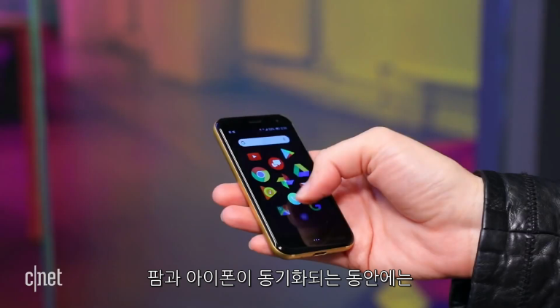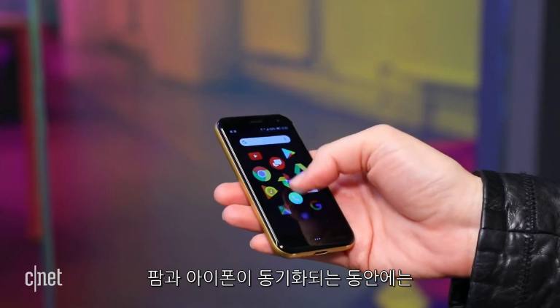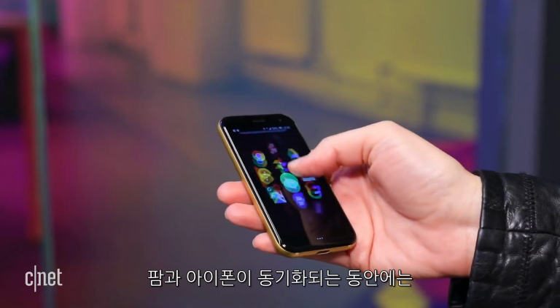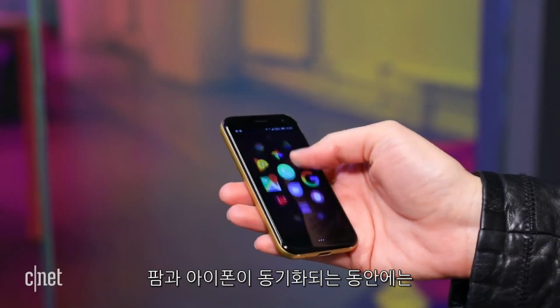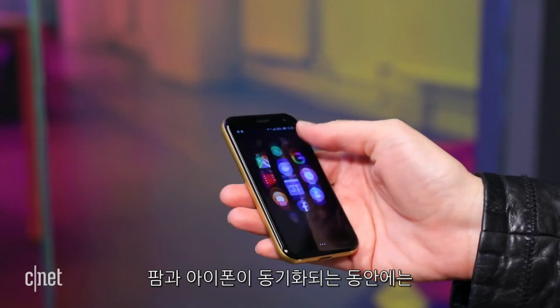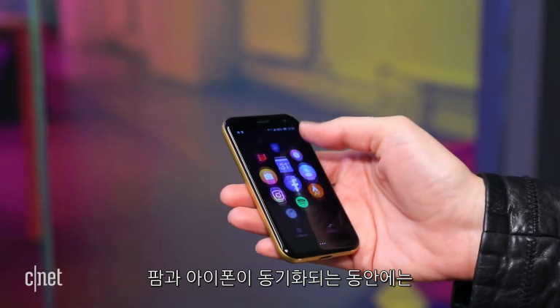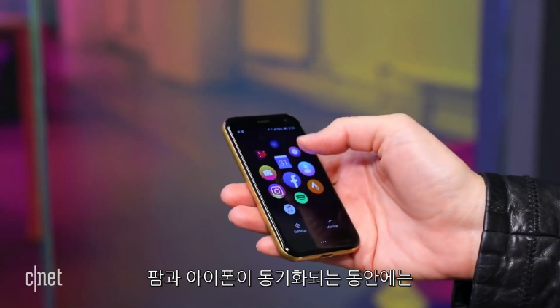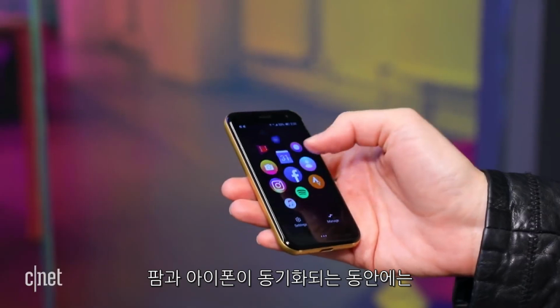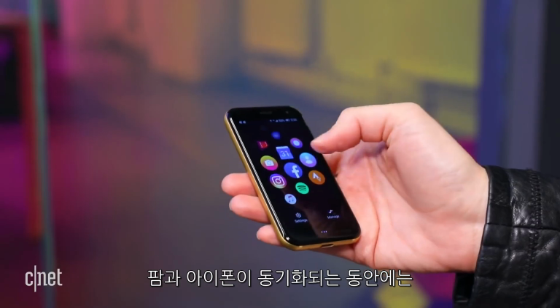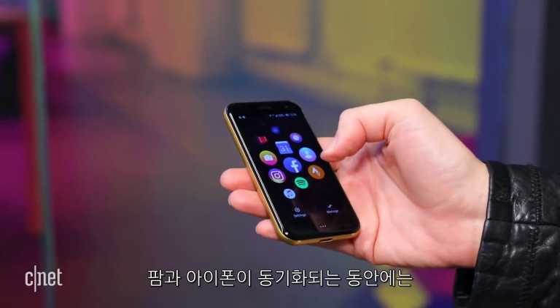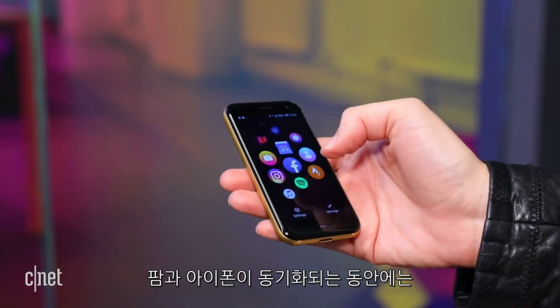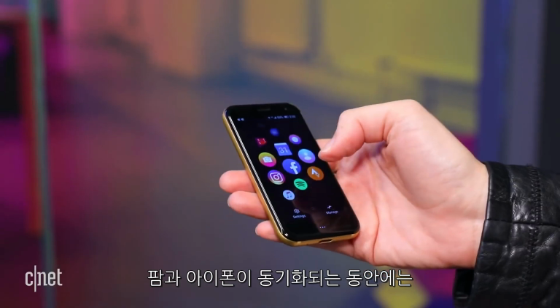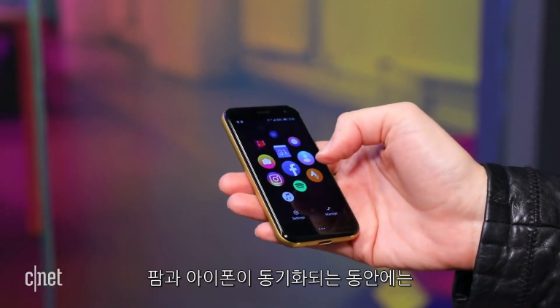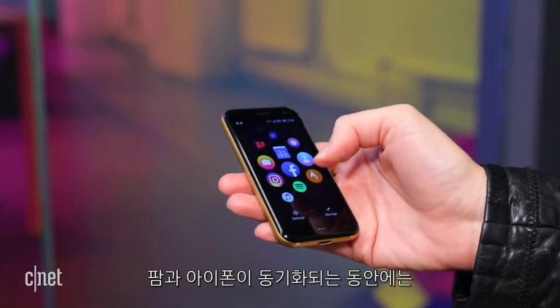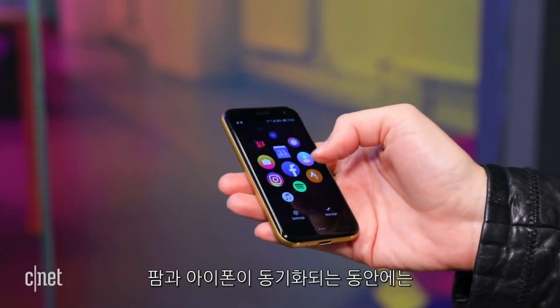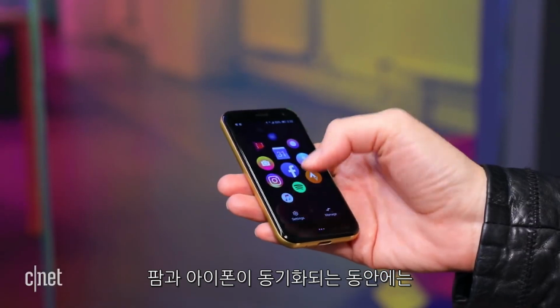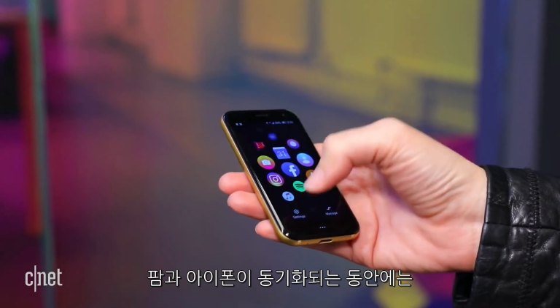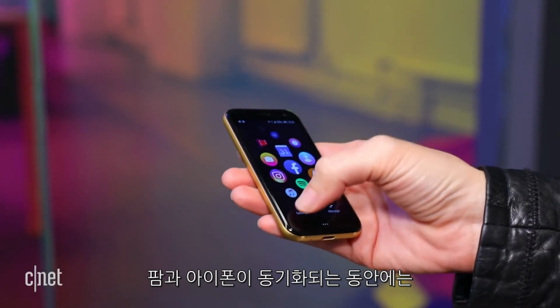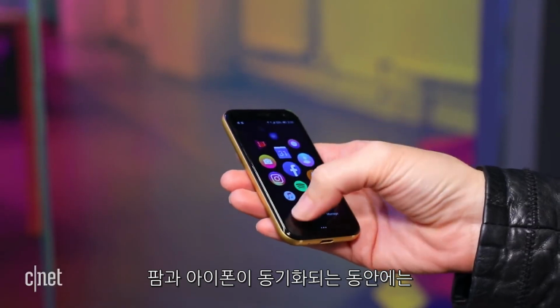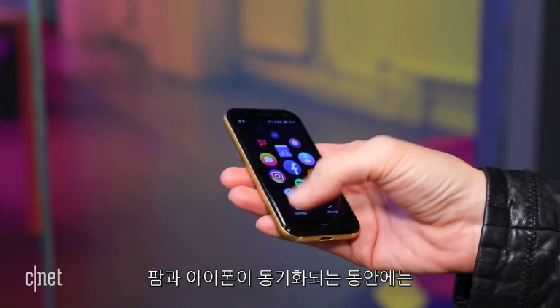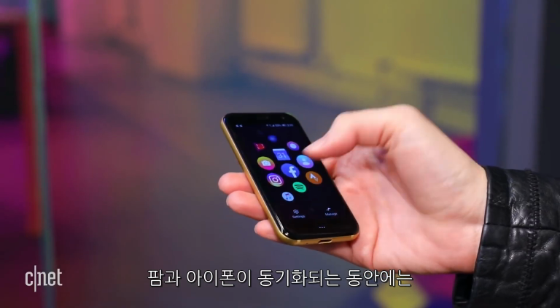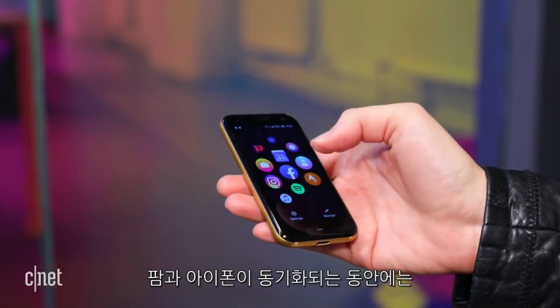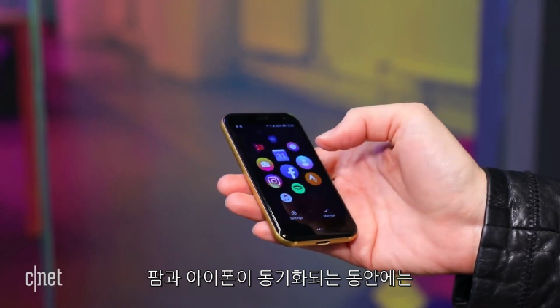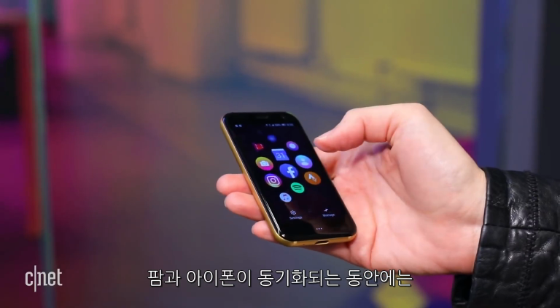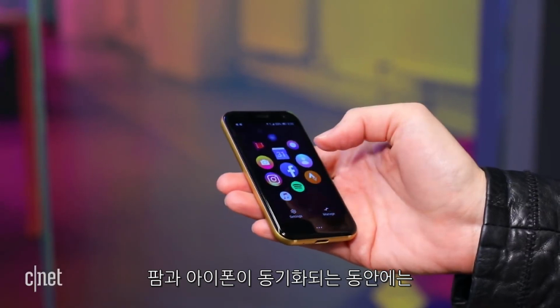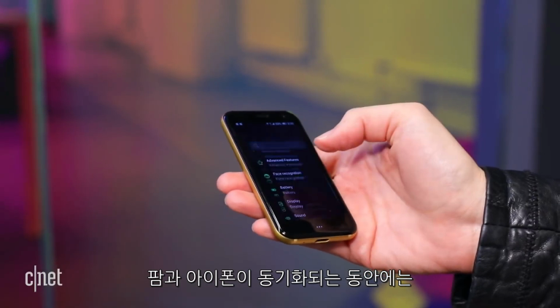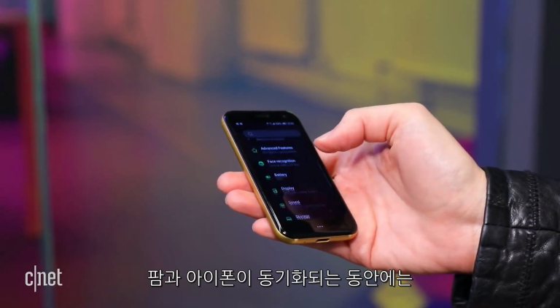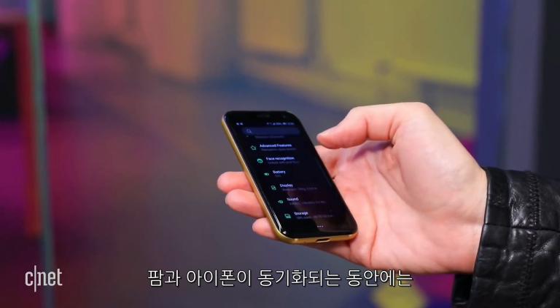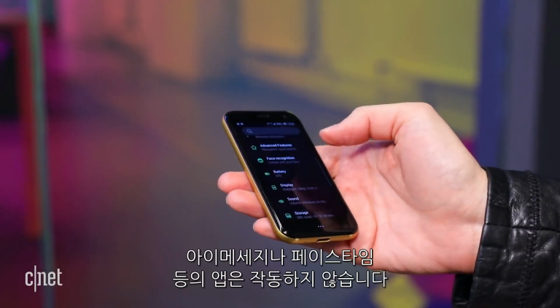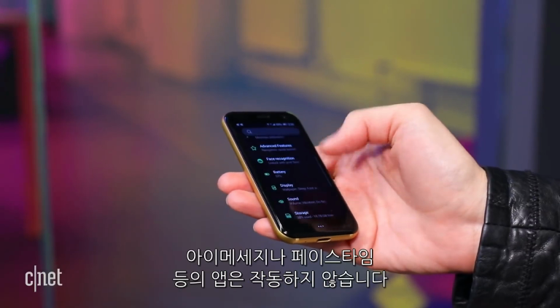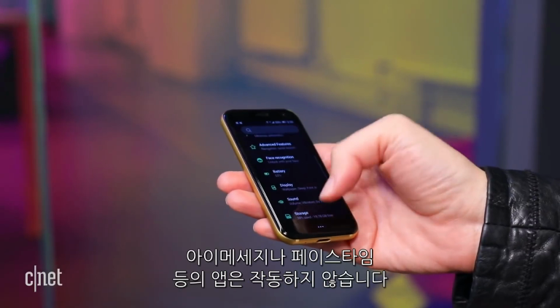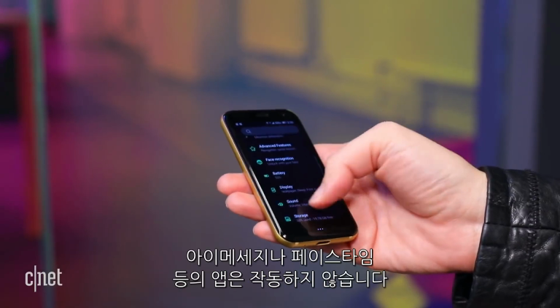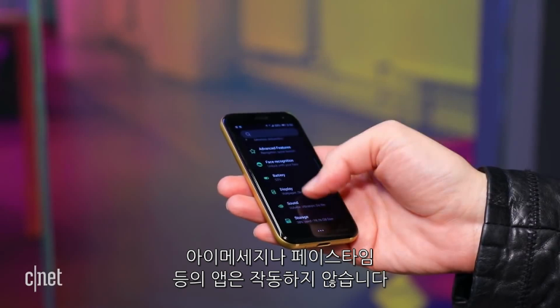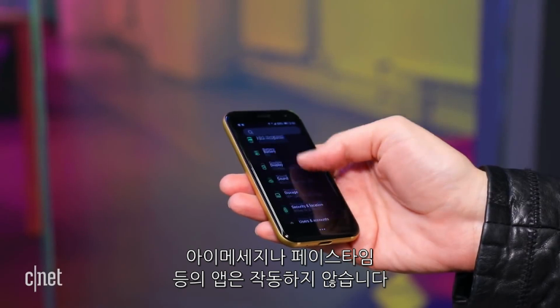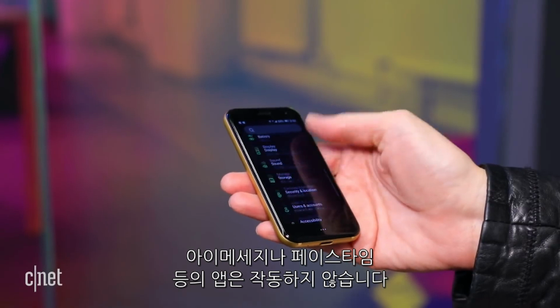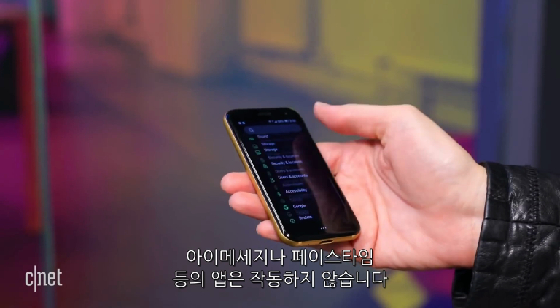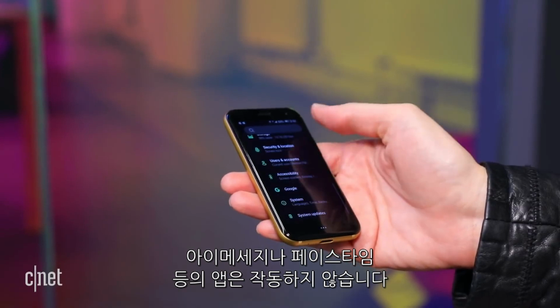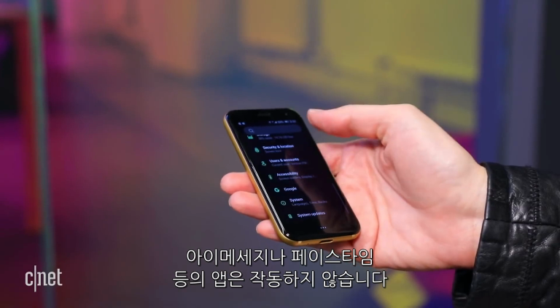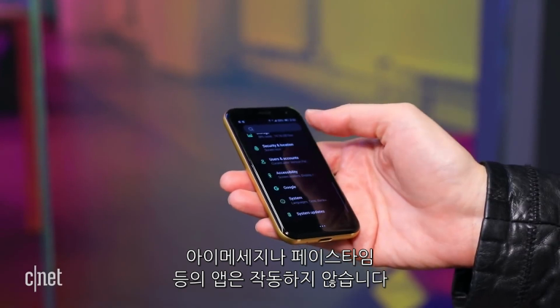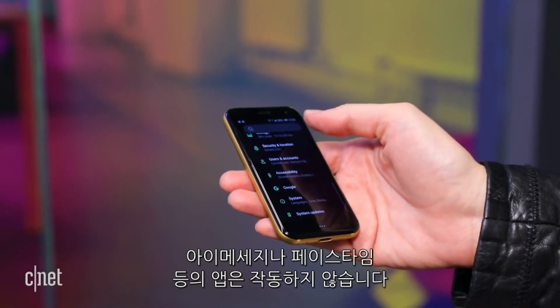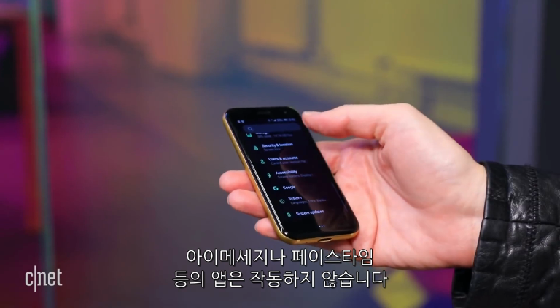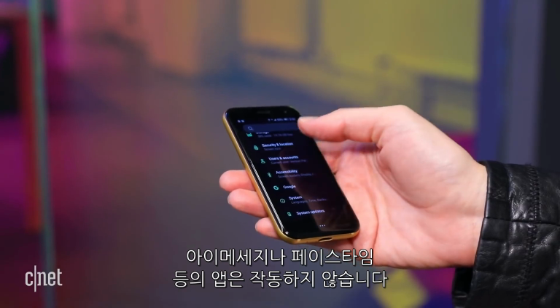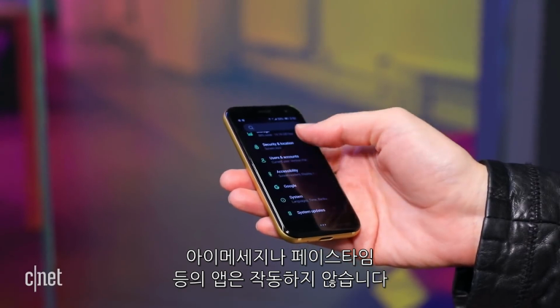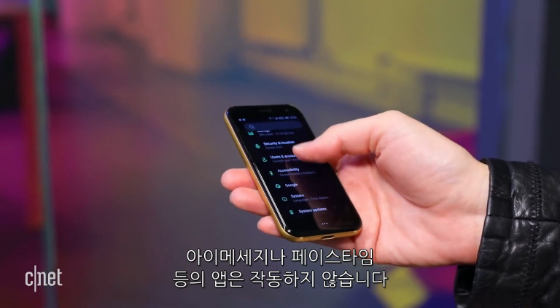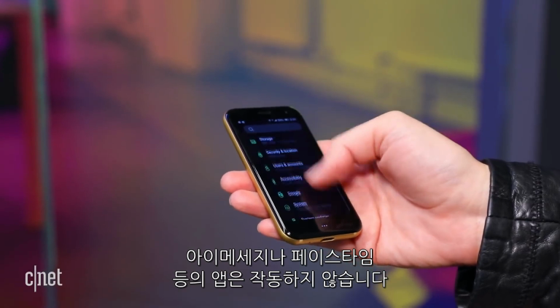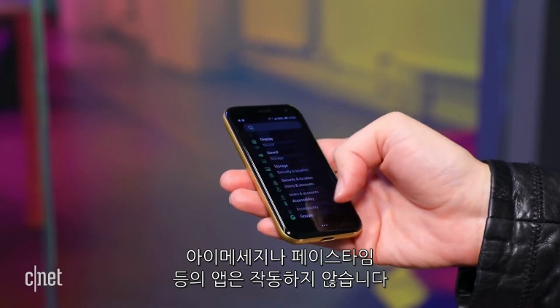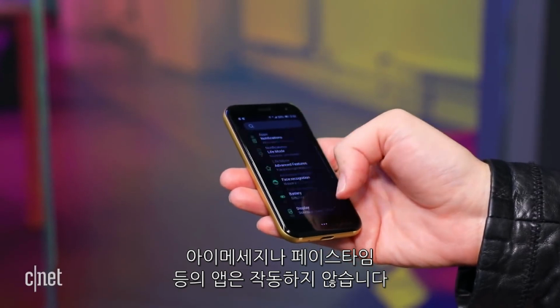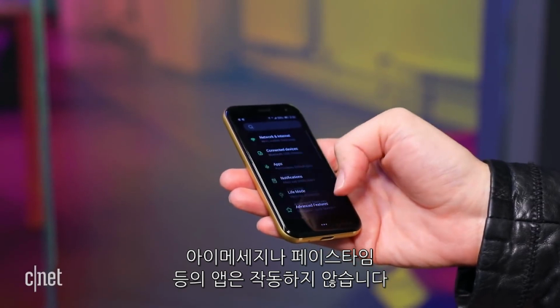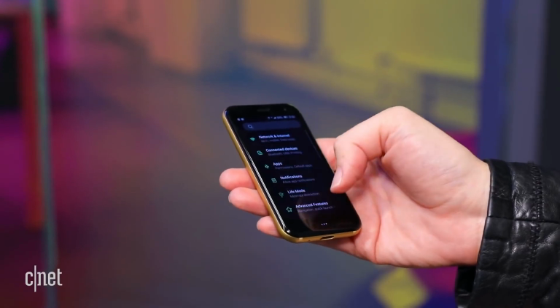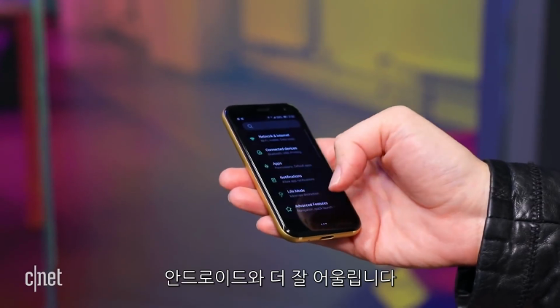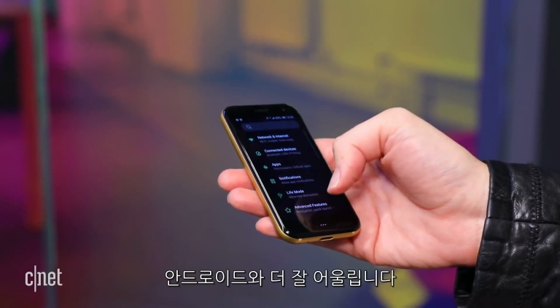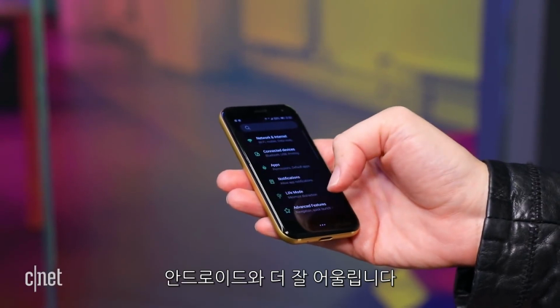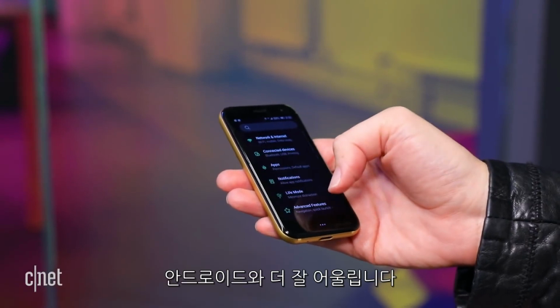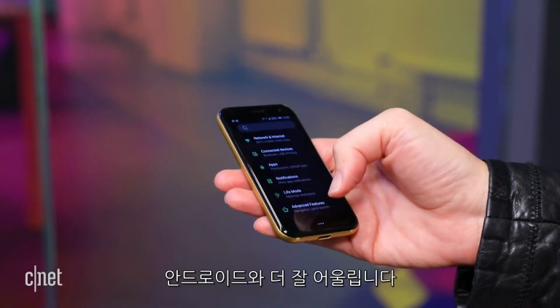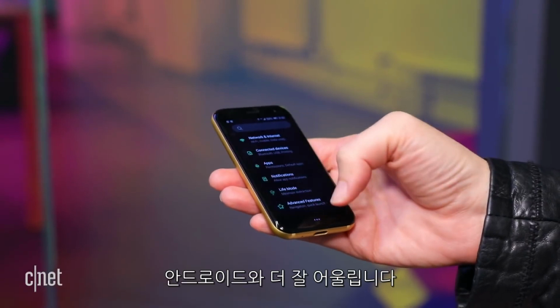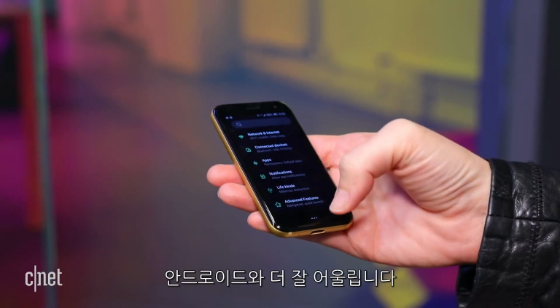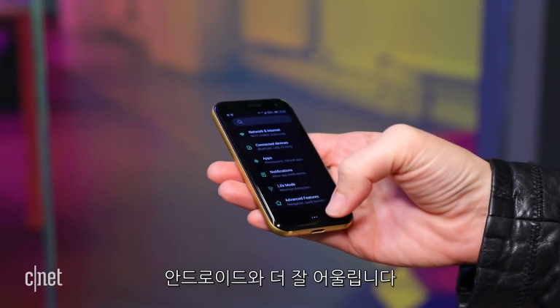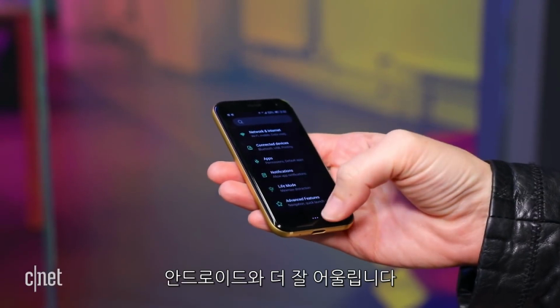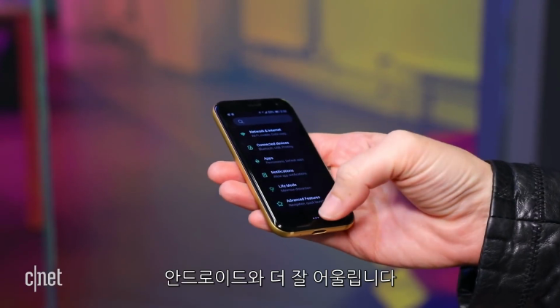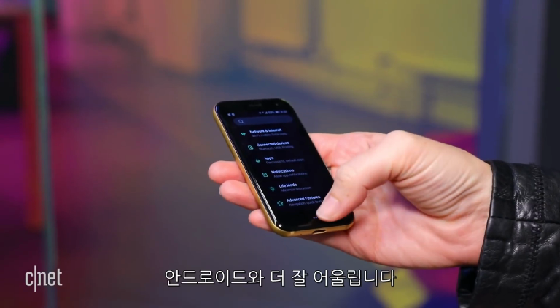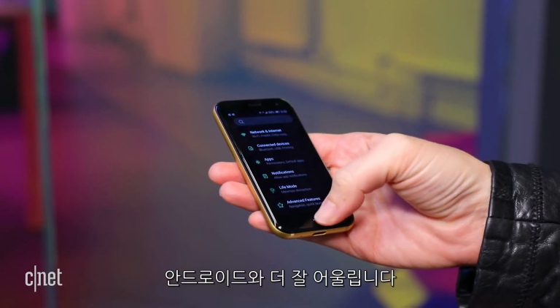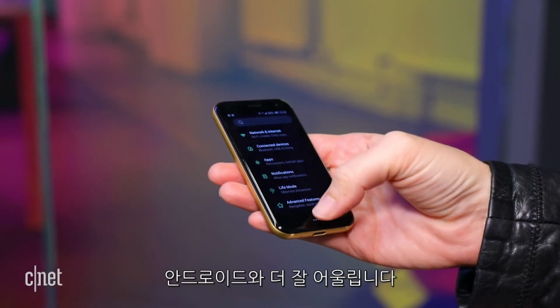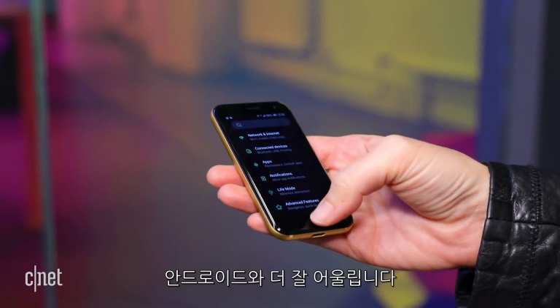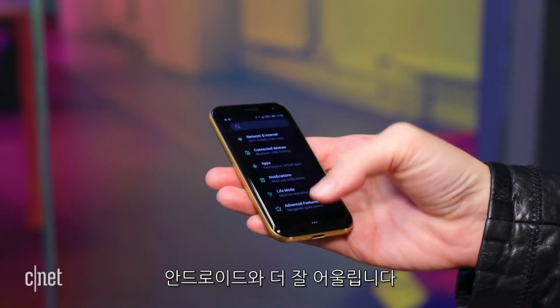While the POM will technically sync with your iPhone, apps like iMessage and FaceTime won't work. It integrates best with Android.